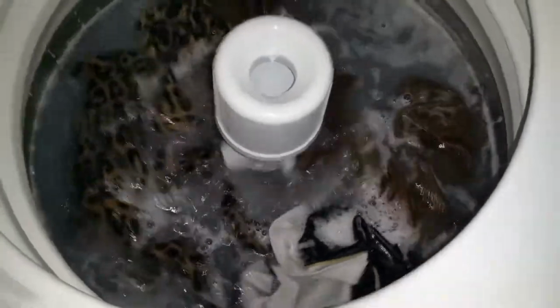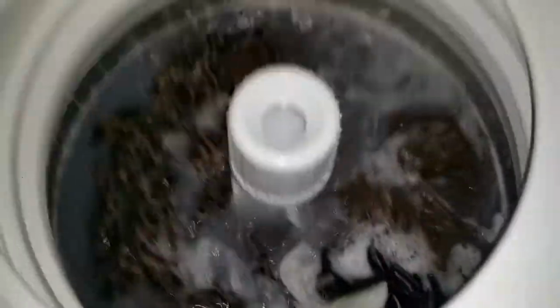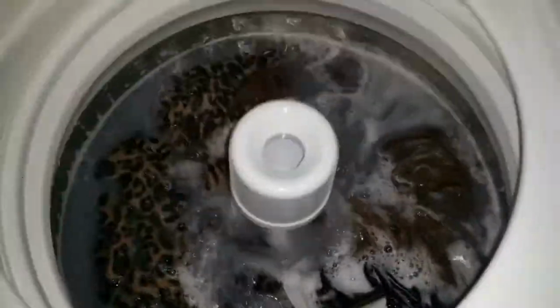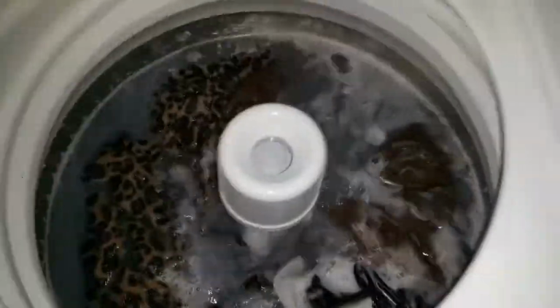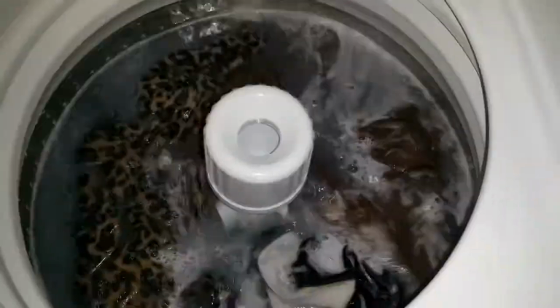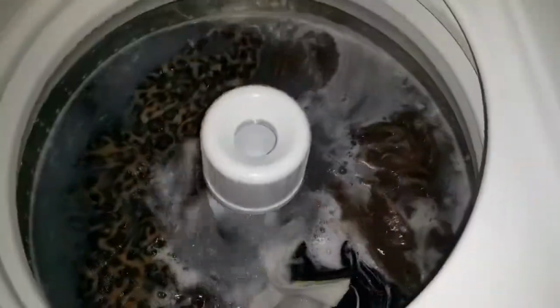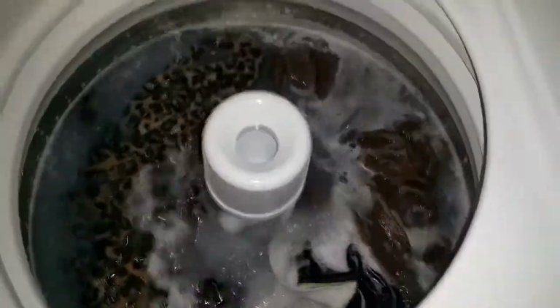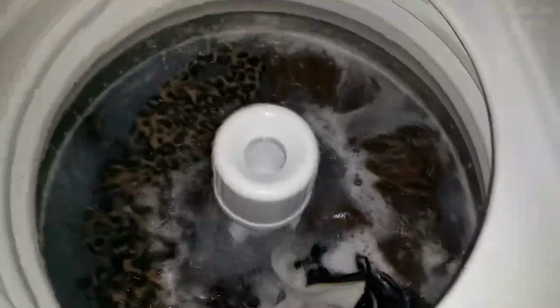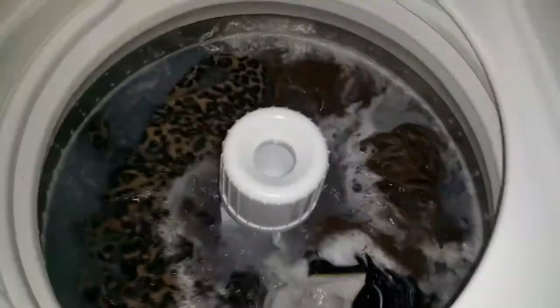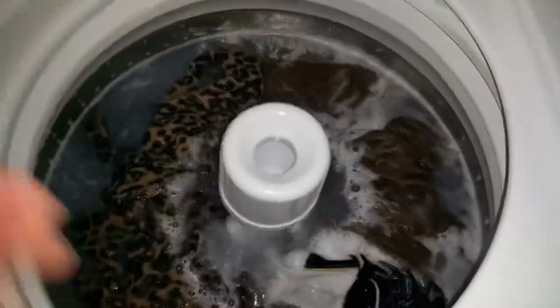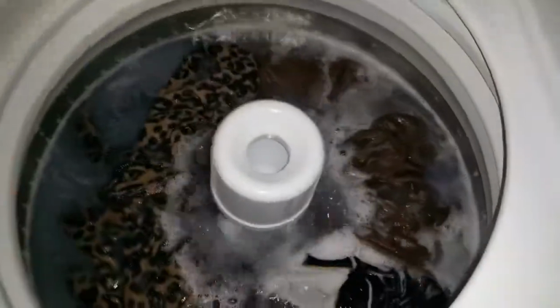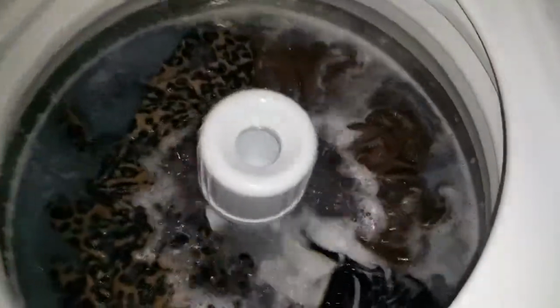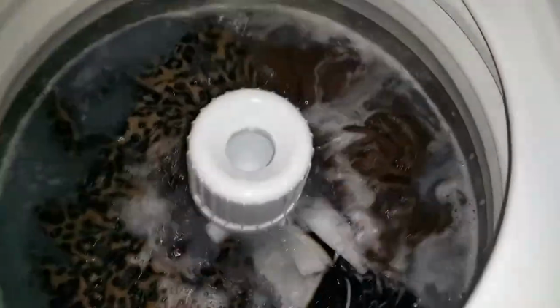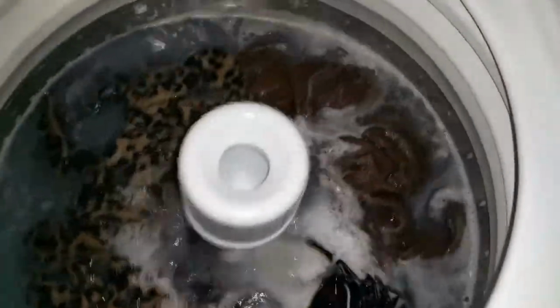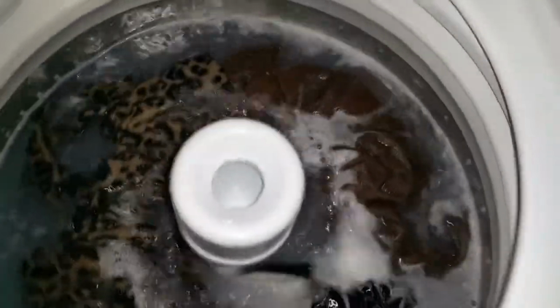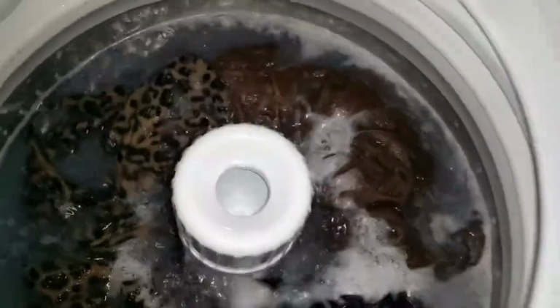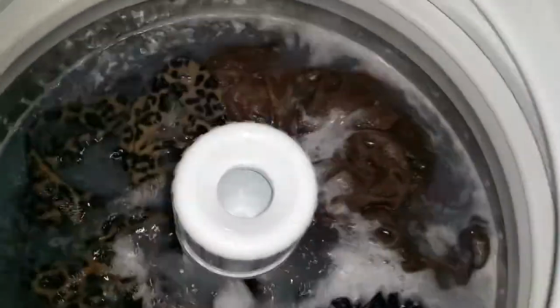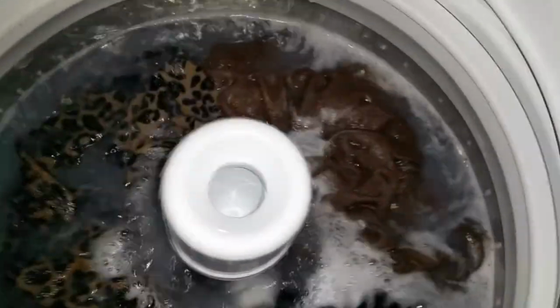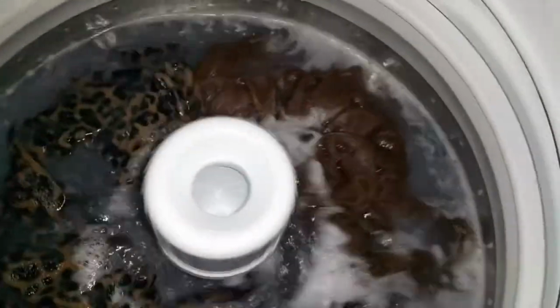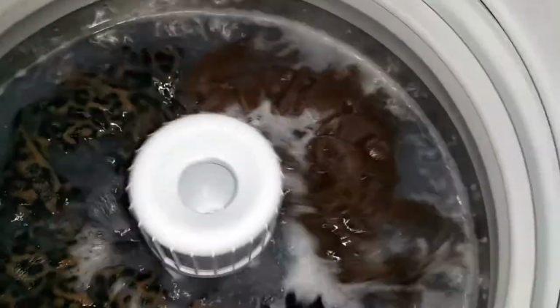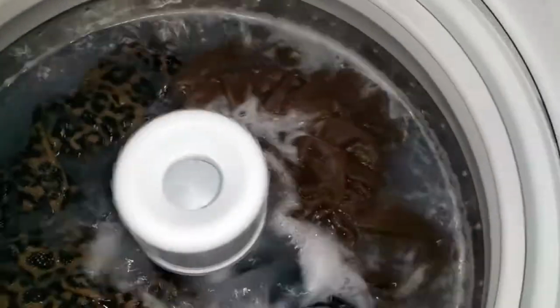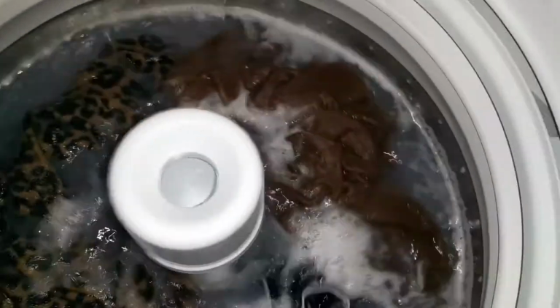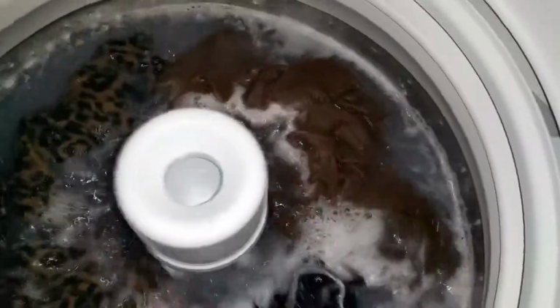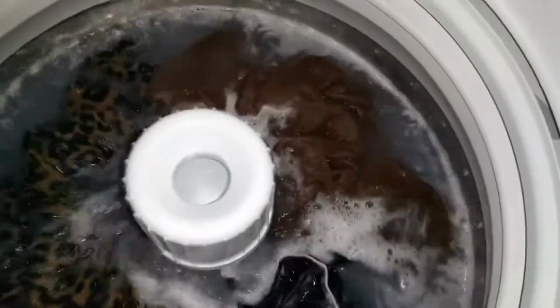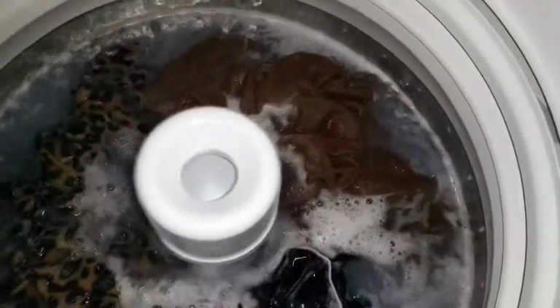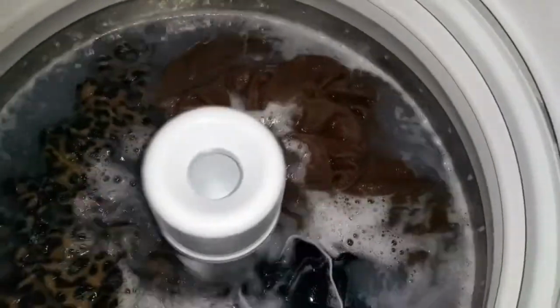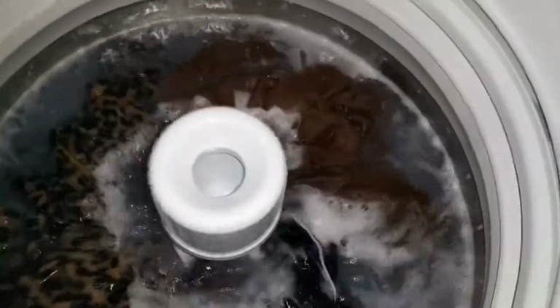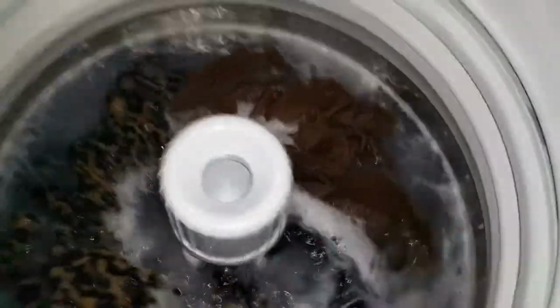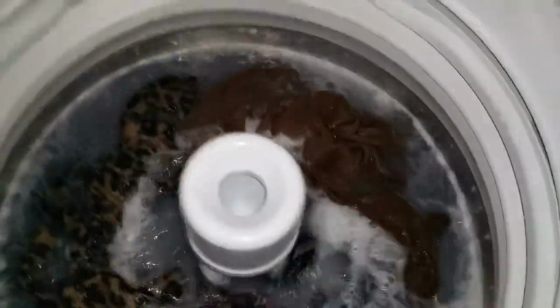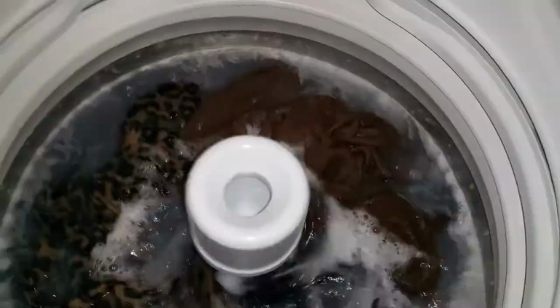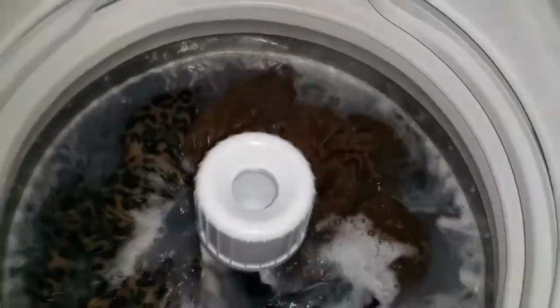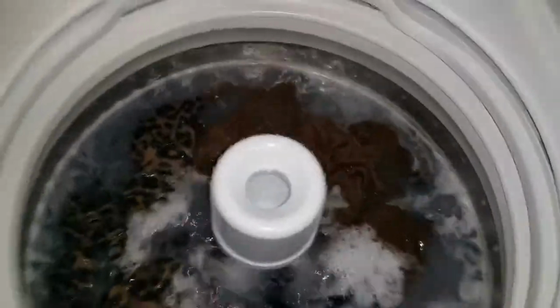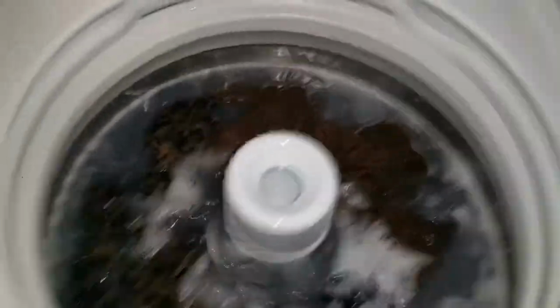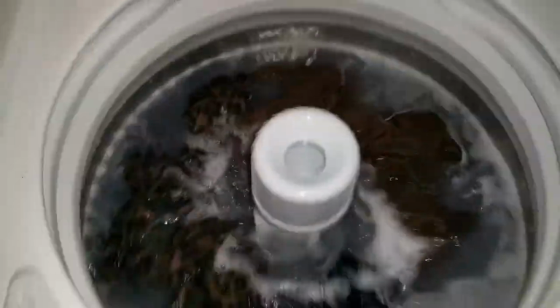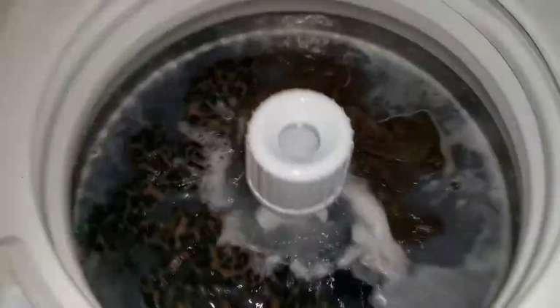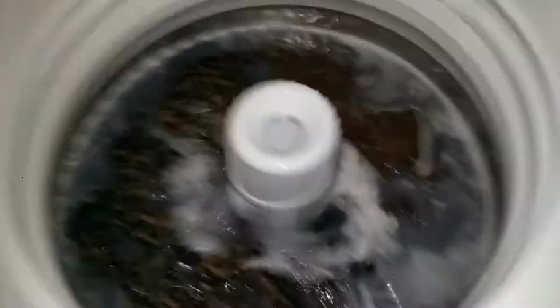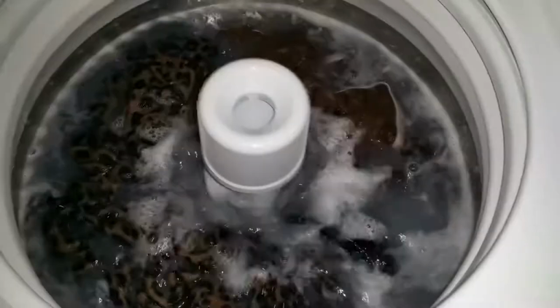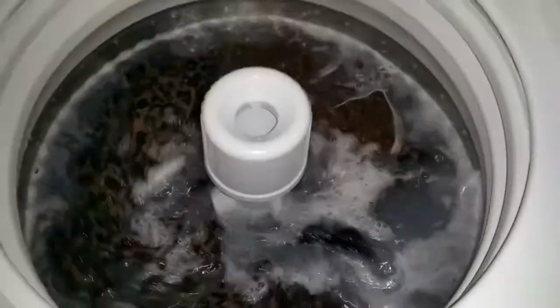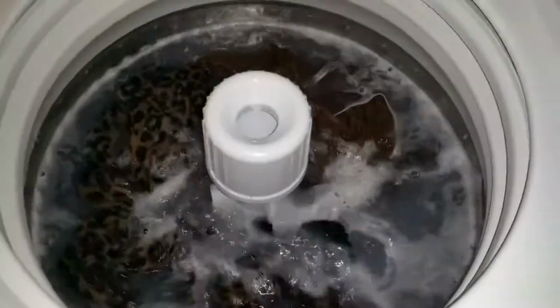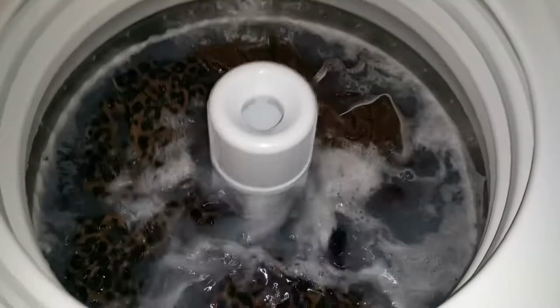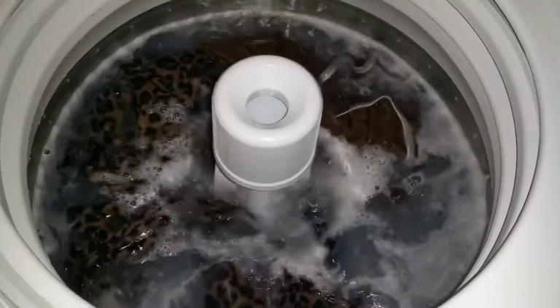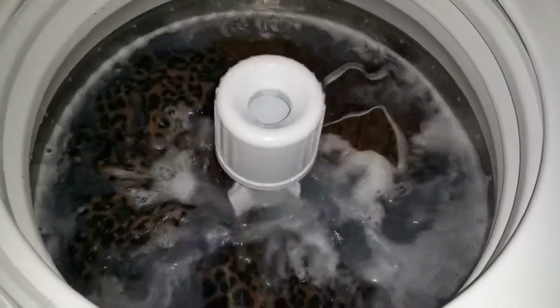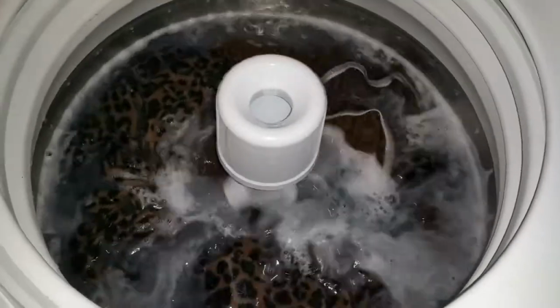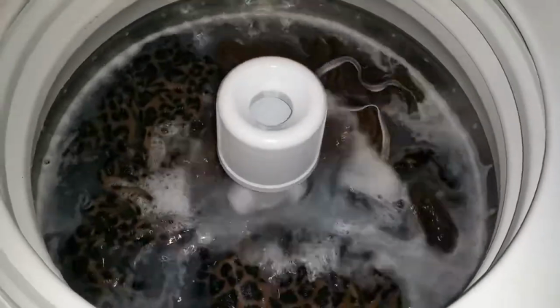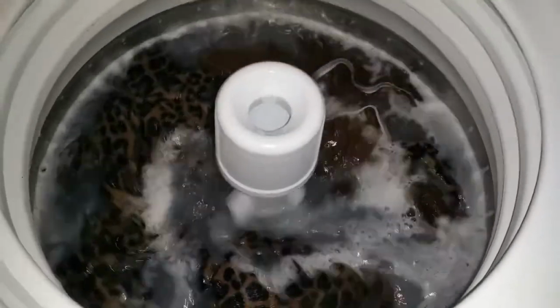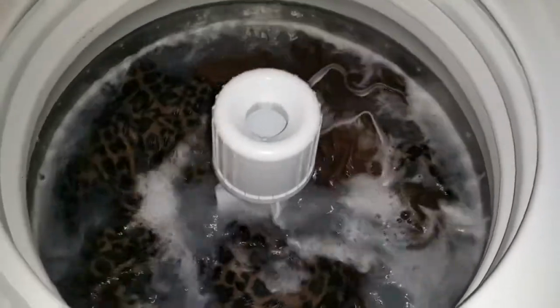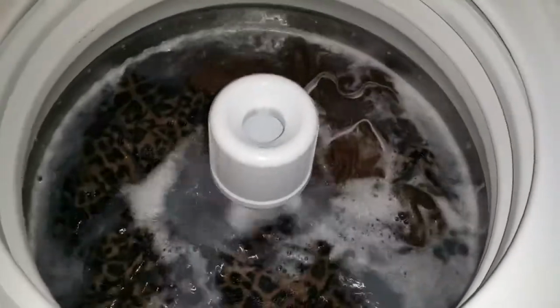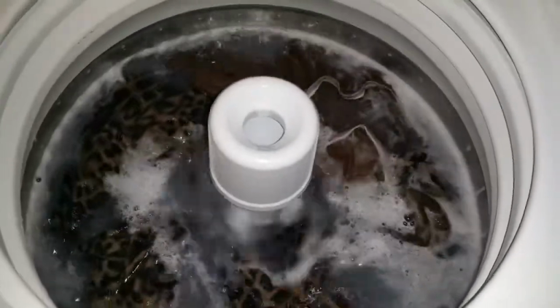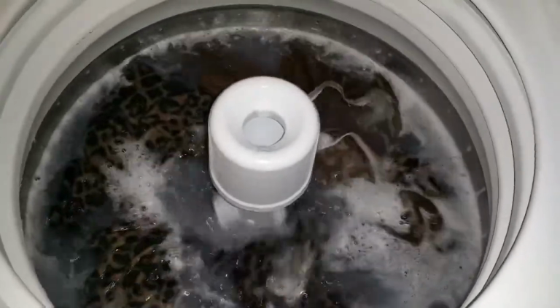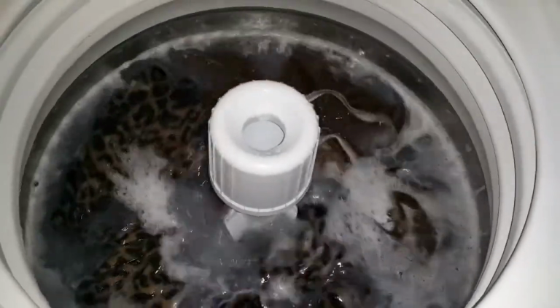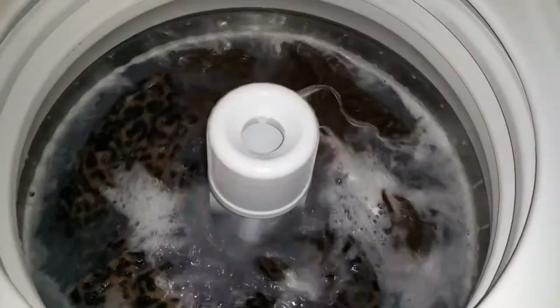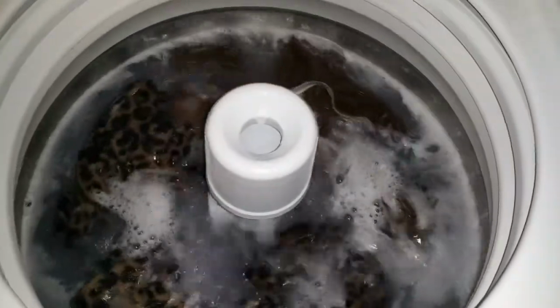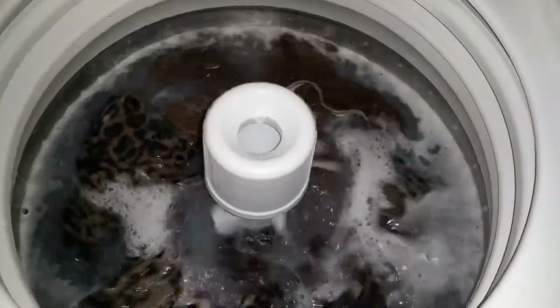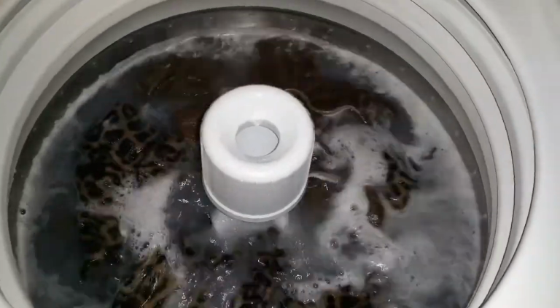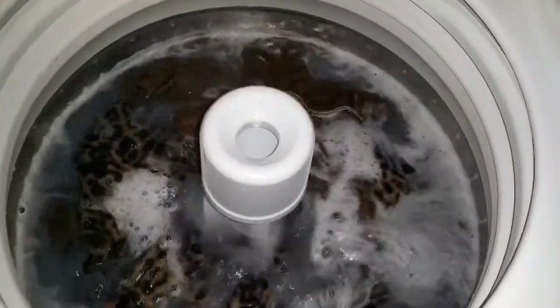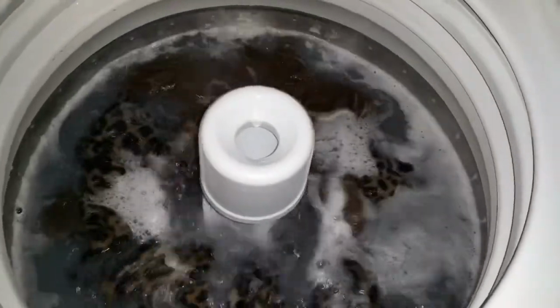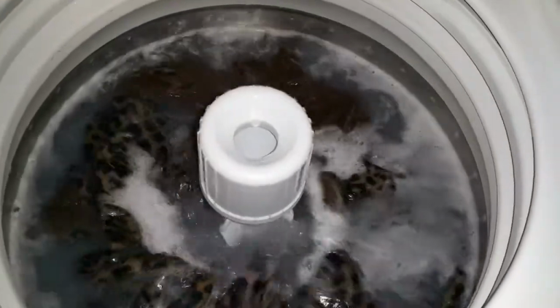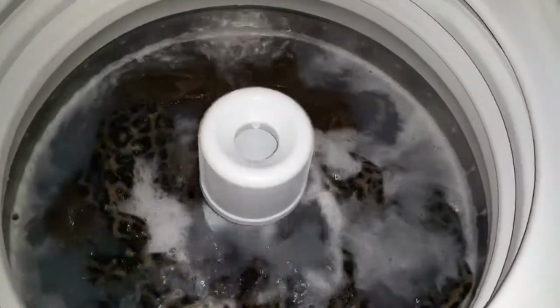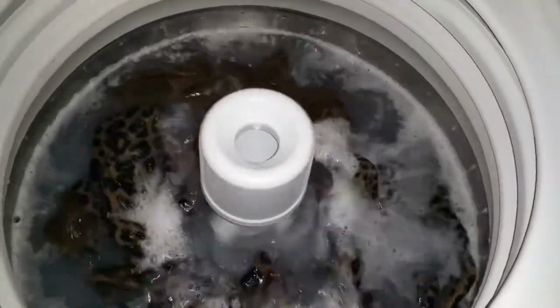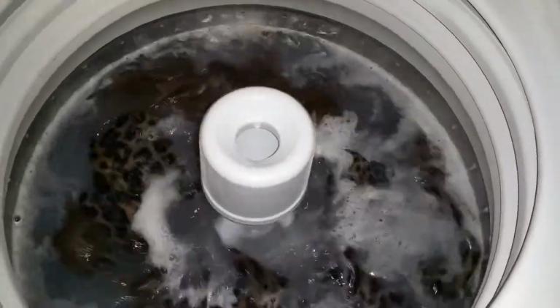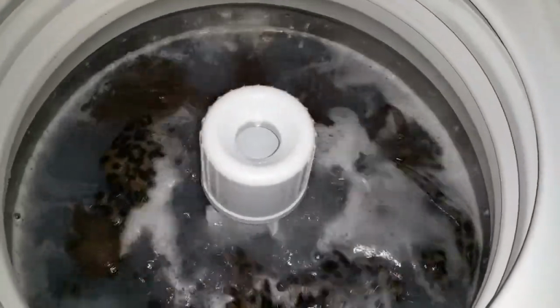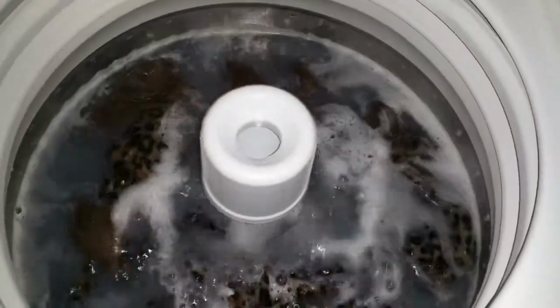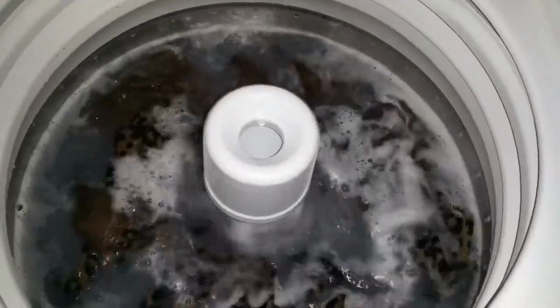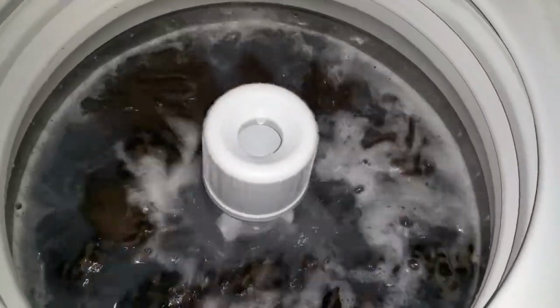Depending on the load I have in here, I still get Turb Index. There's a slight Turb Index now.